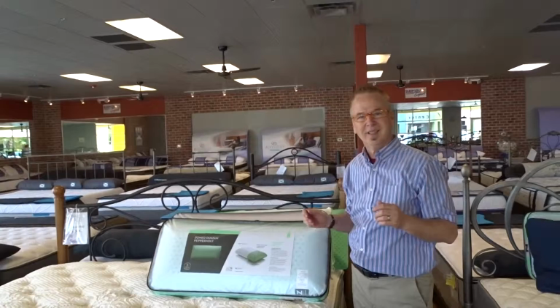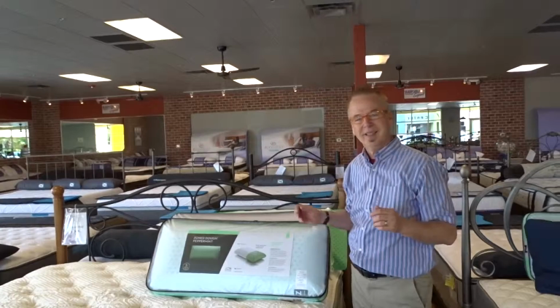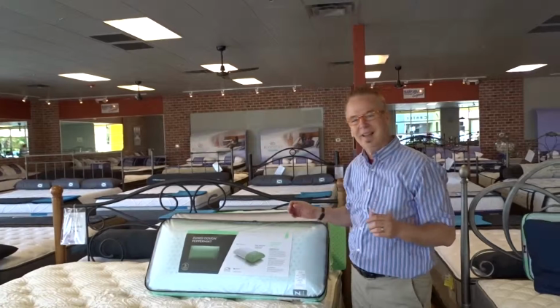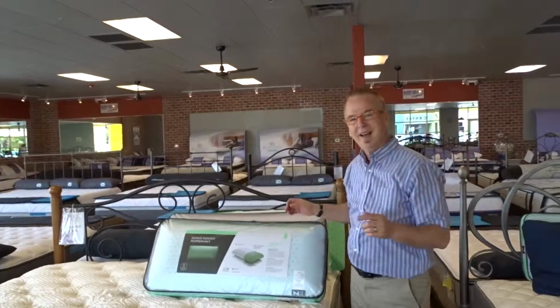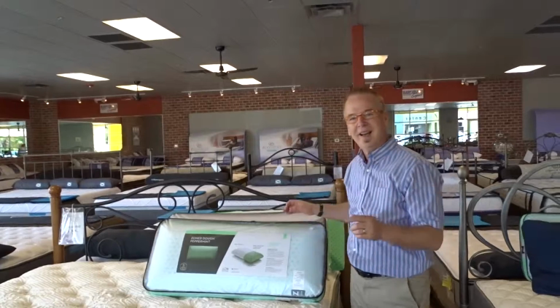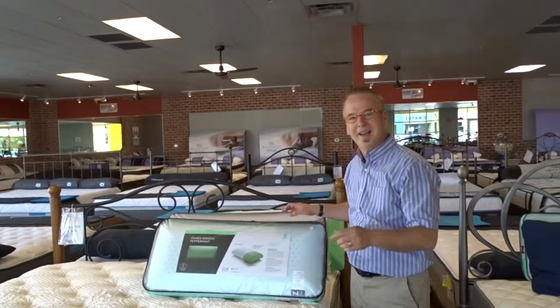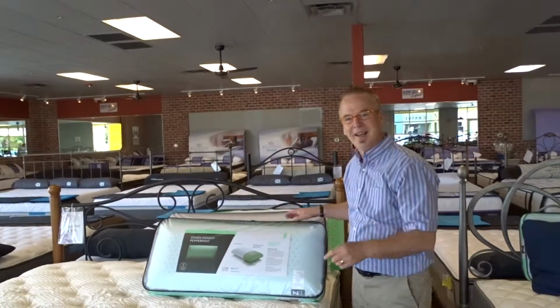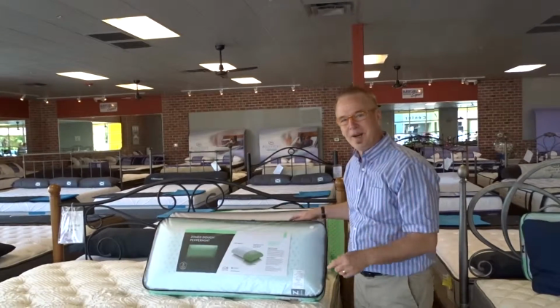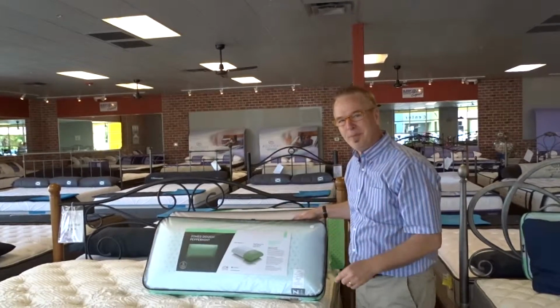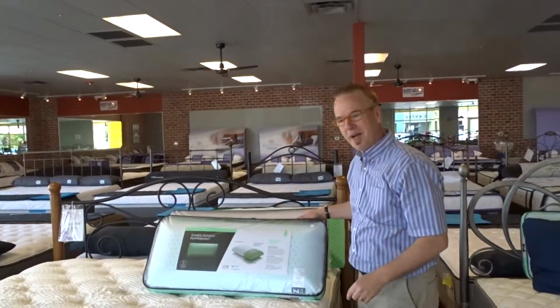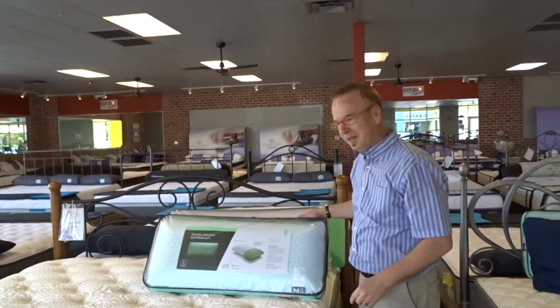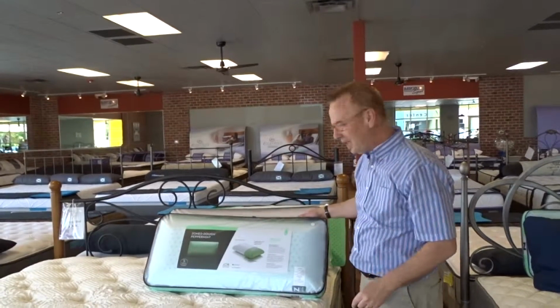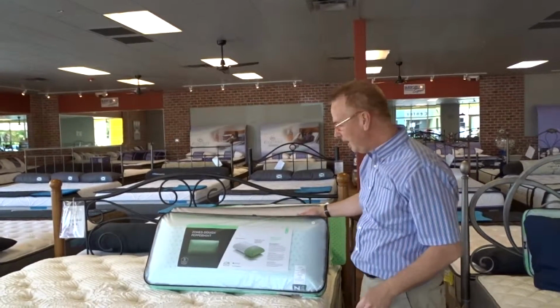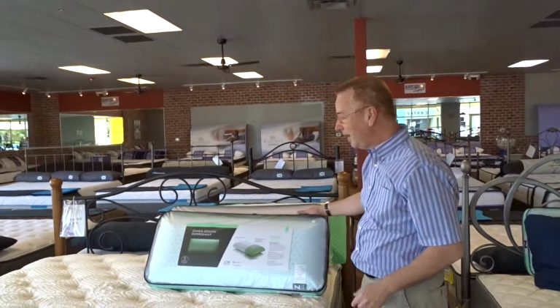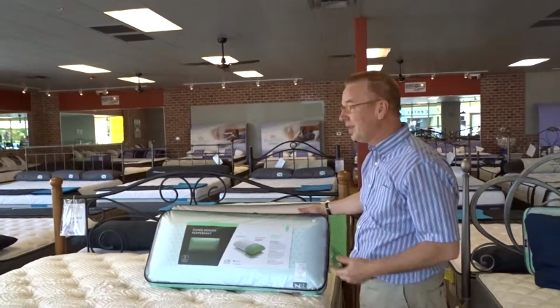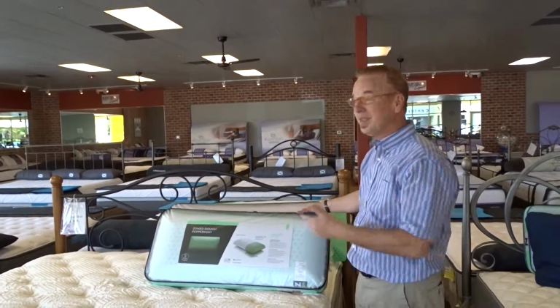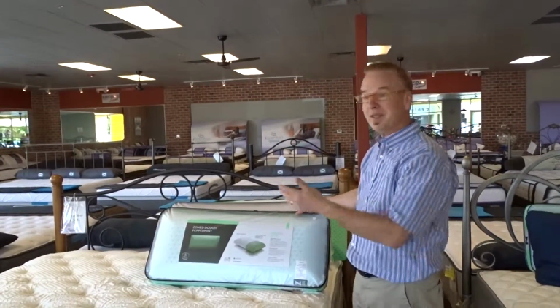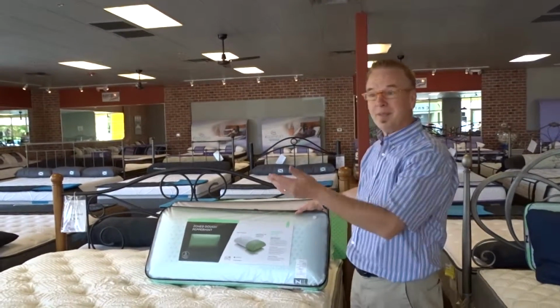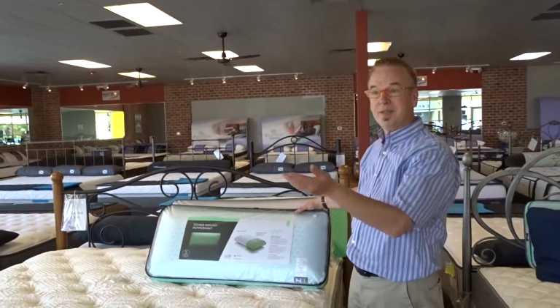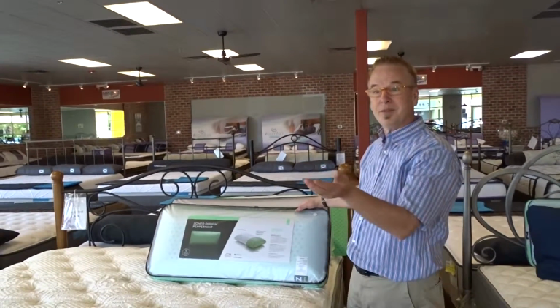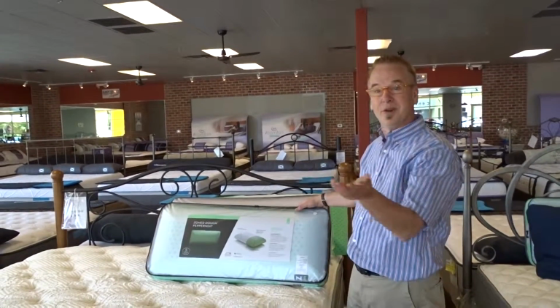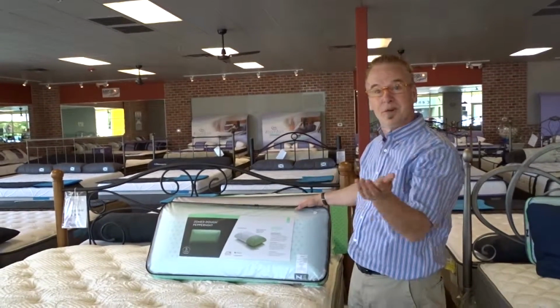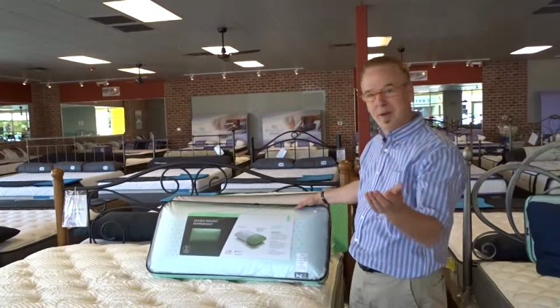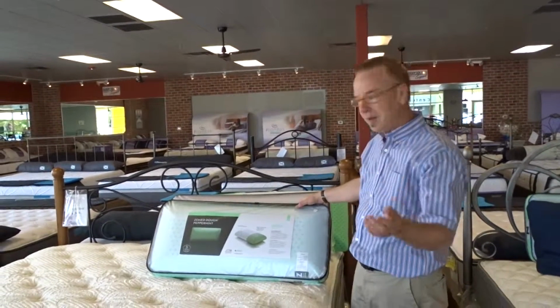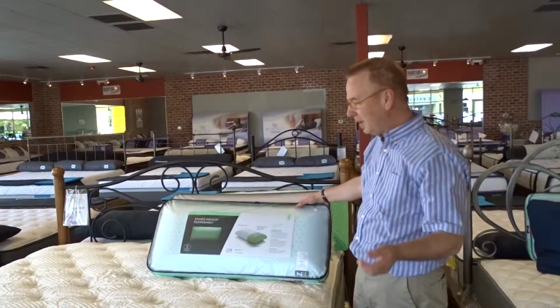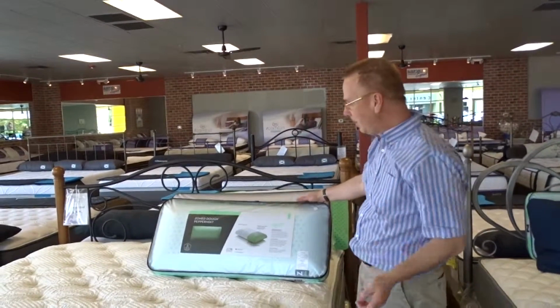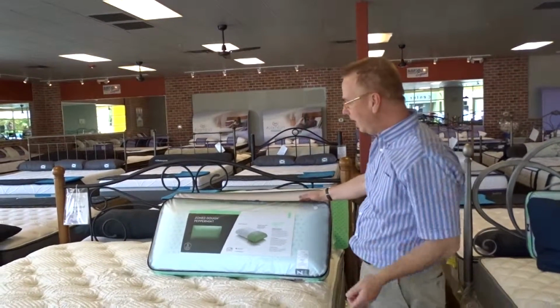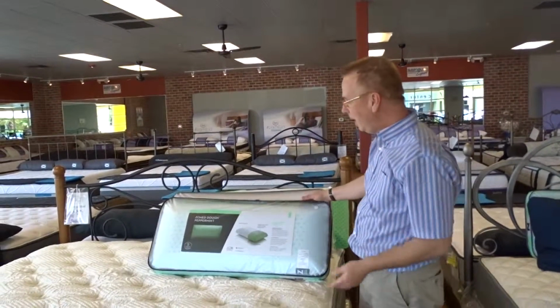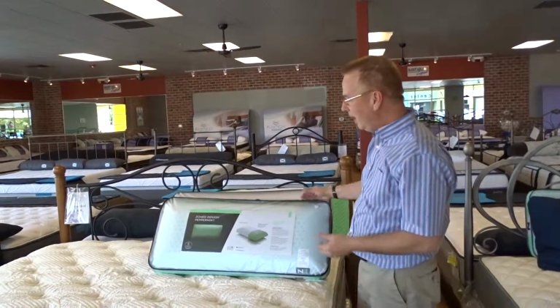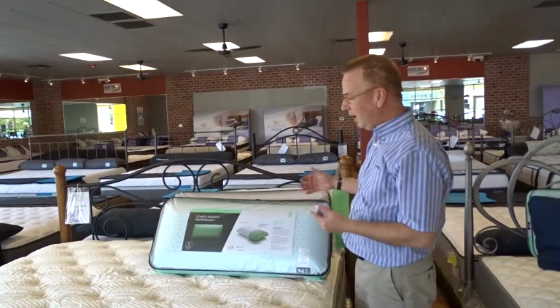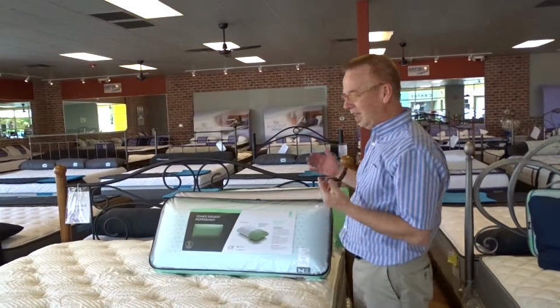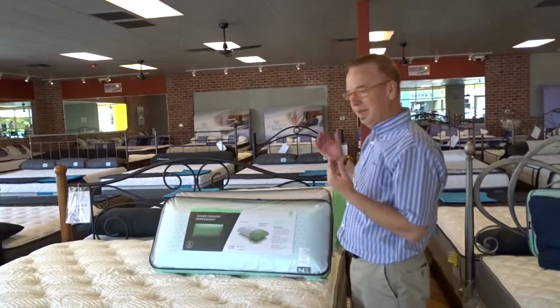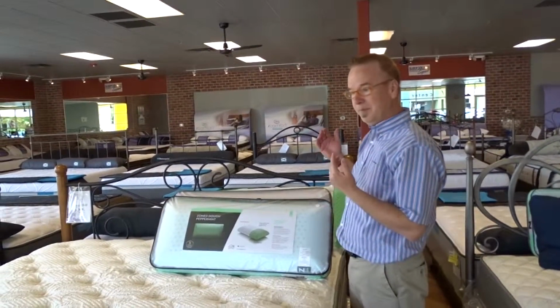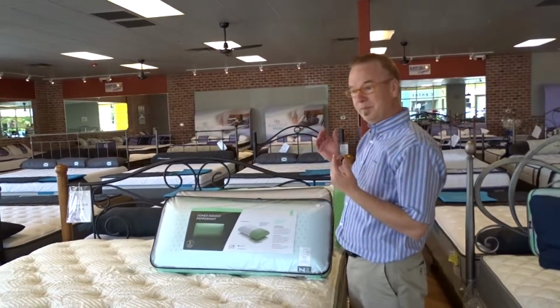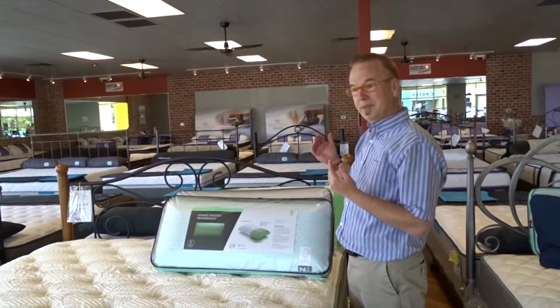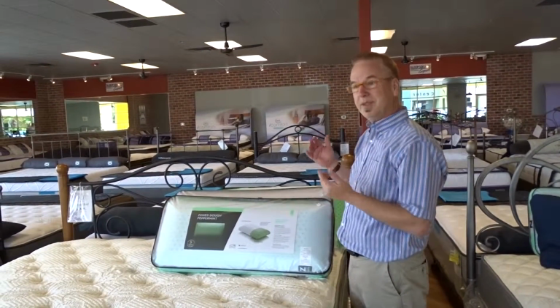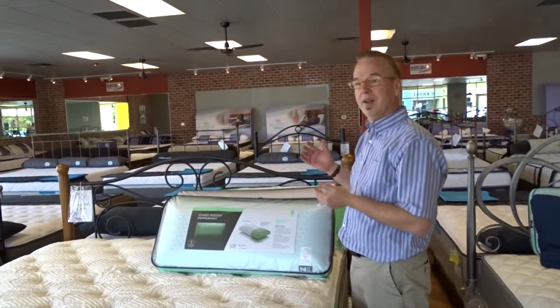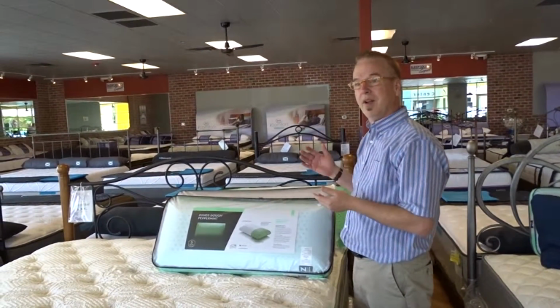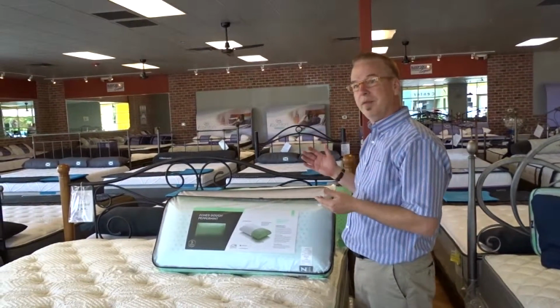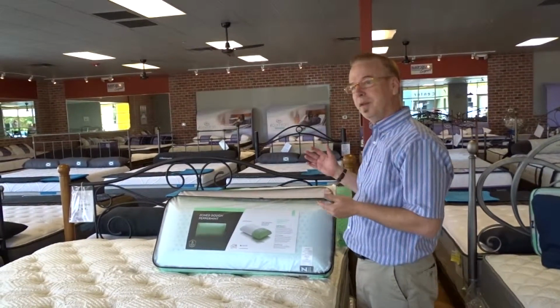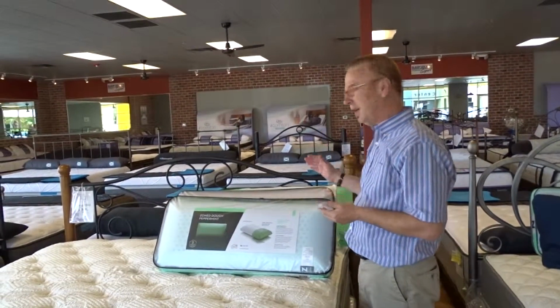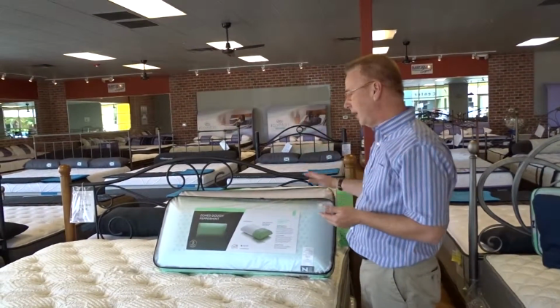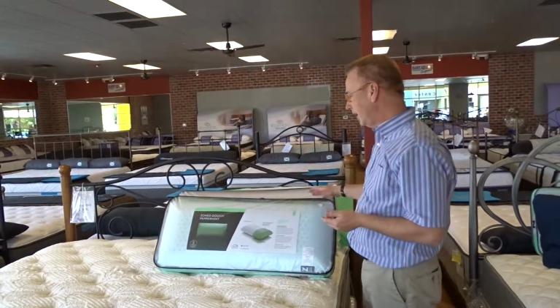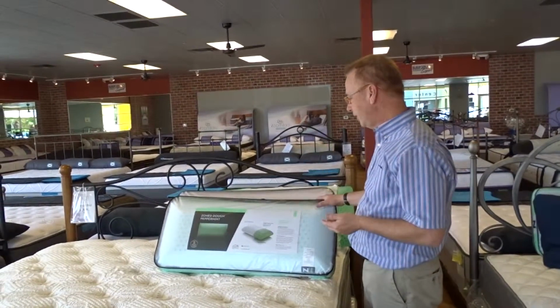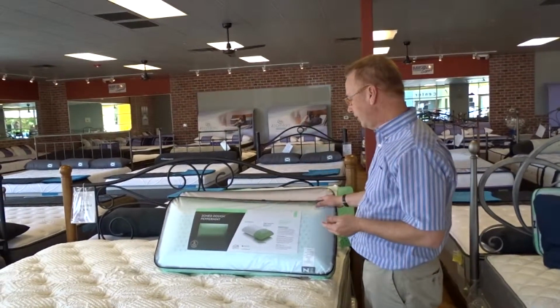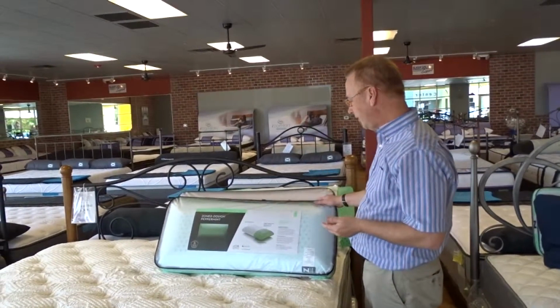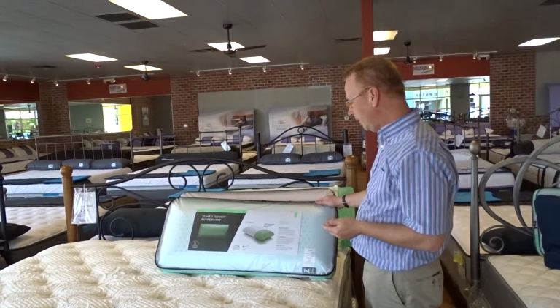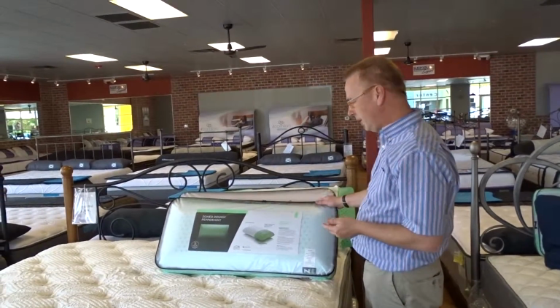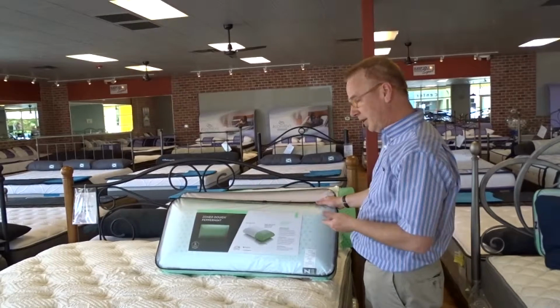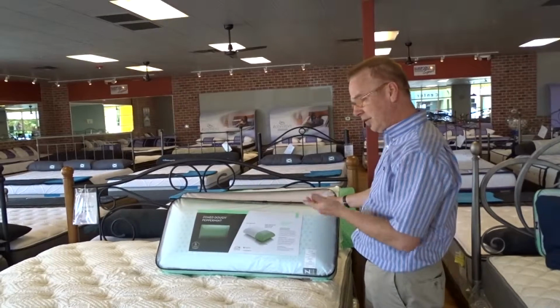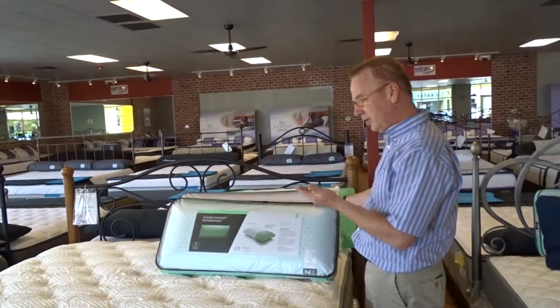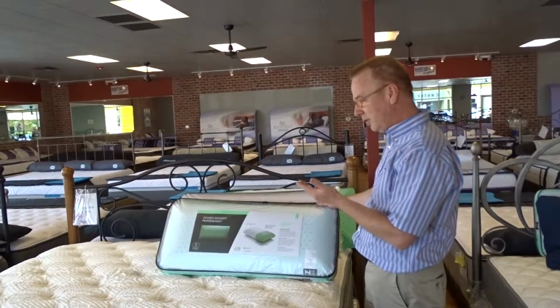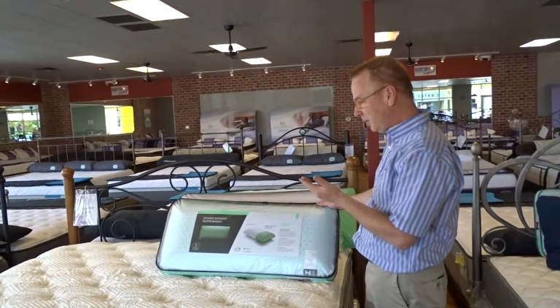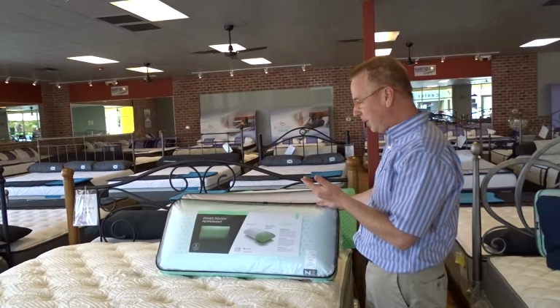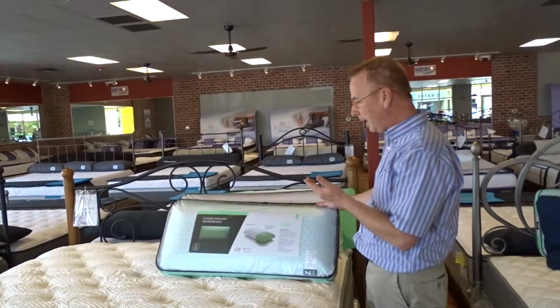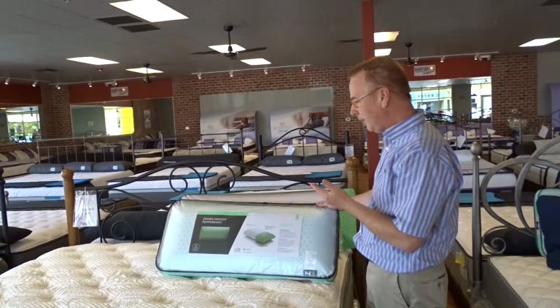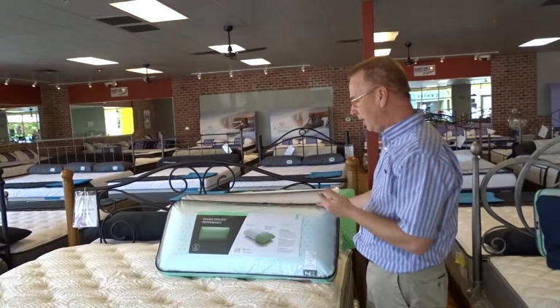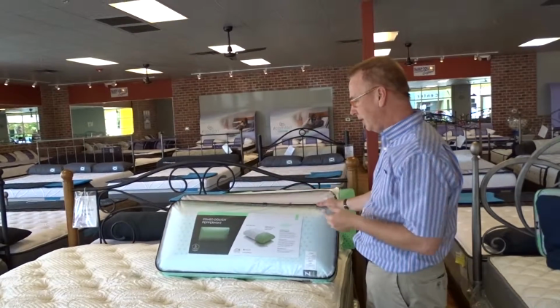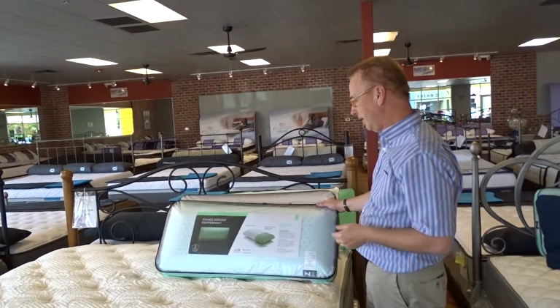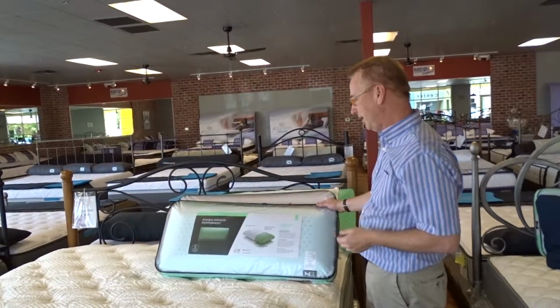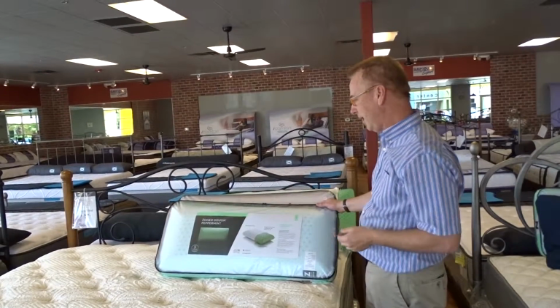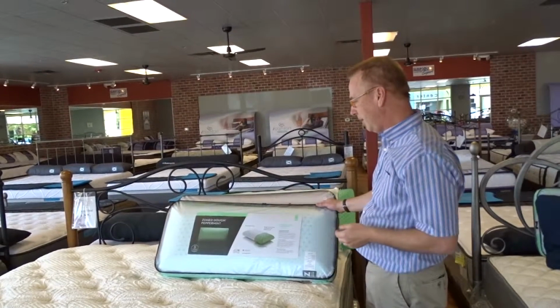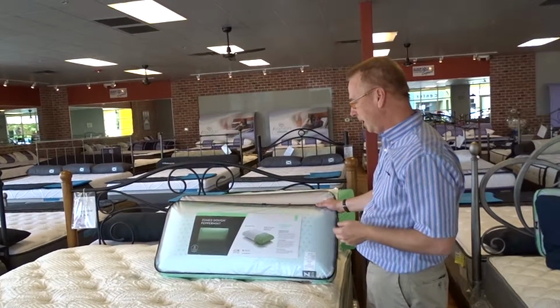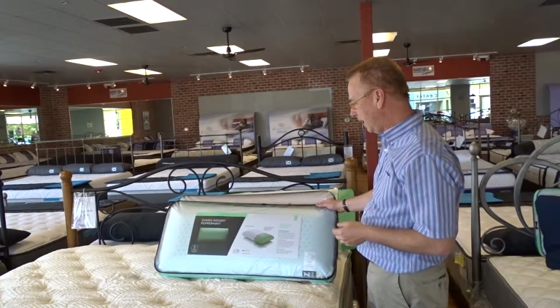Hi, I'm Rodney. This is my store. Welcome. To start off here, I'd like to show you a new pillow that just came in.